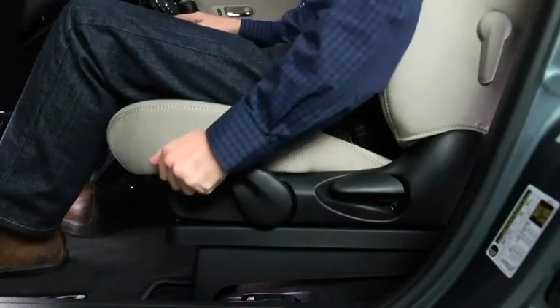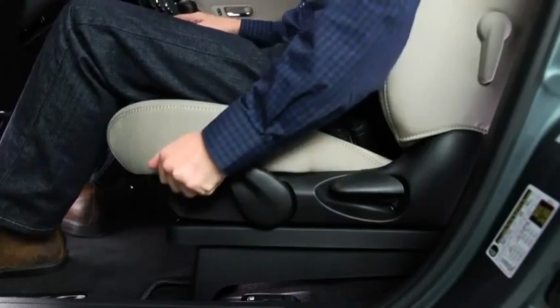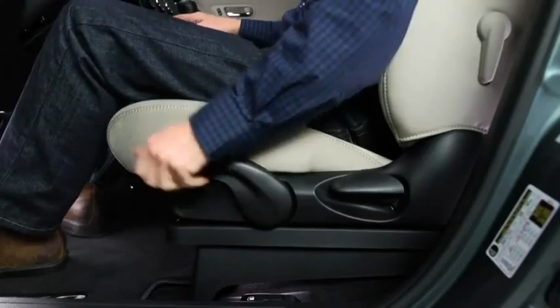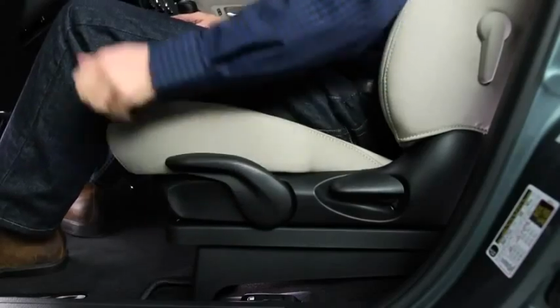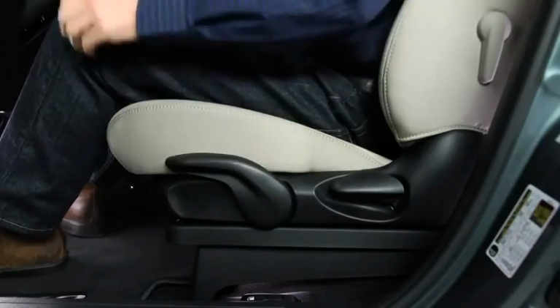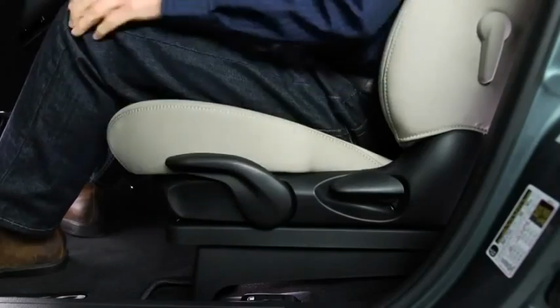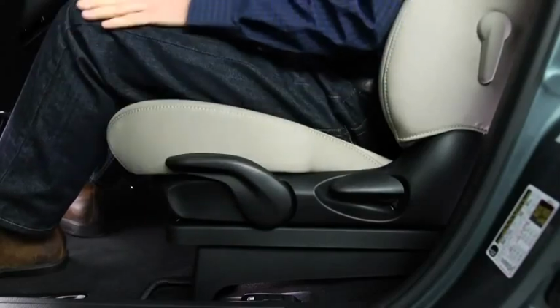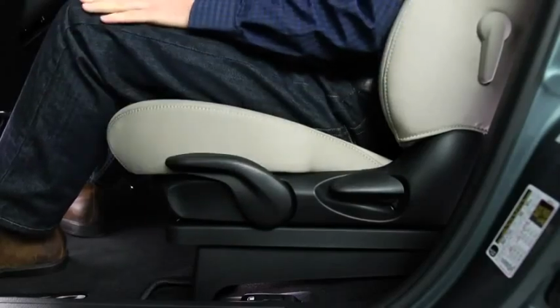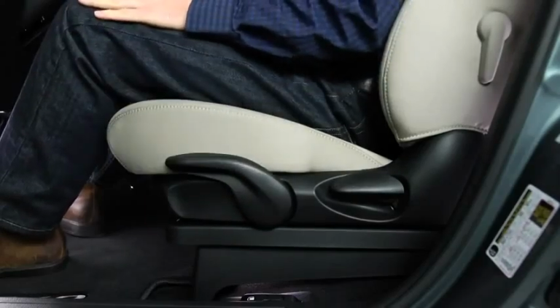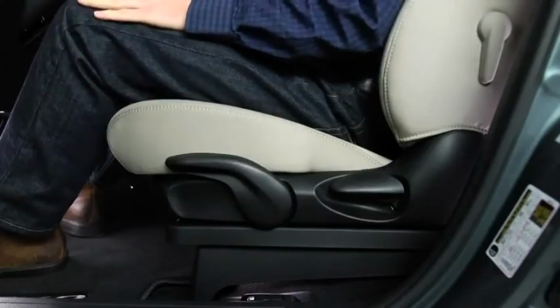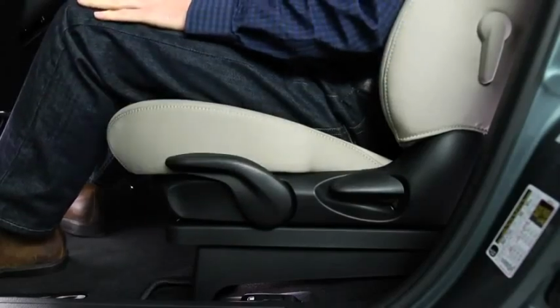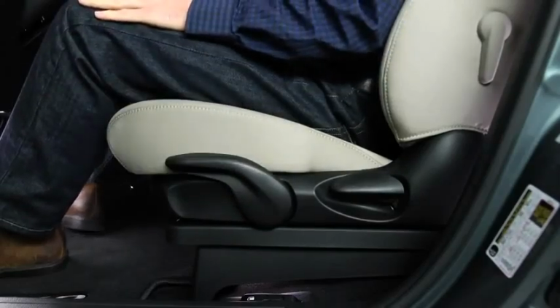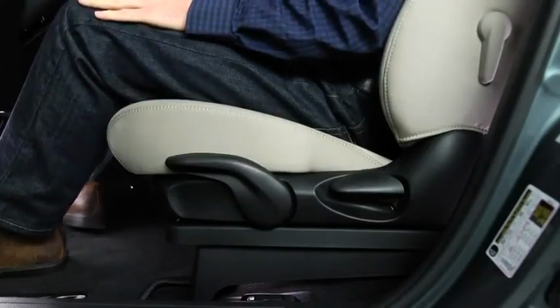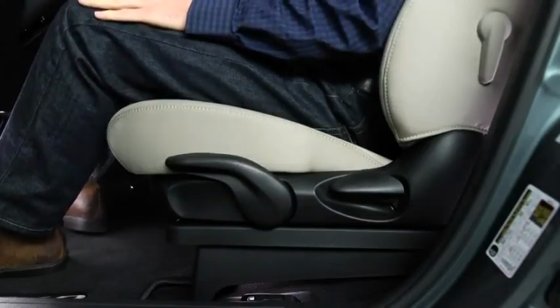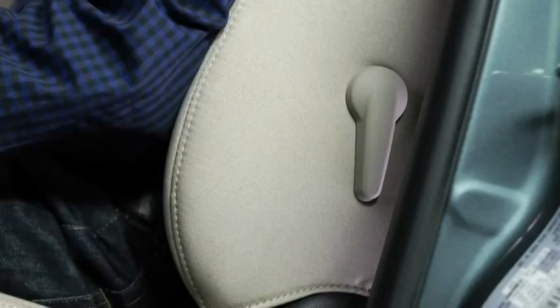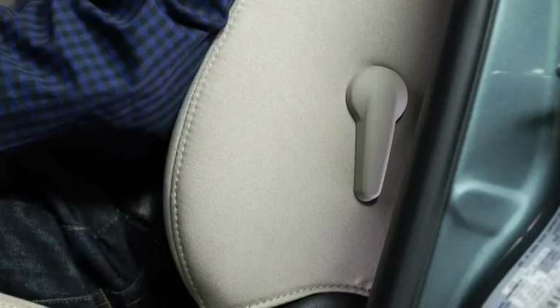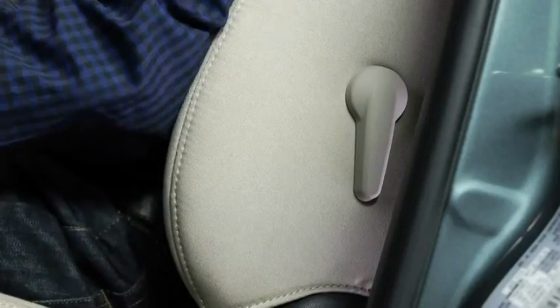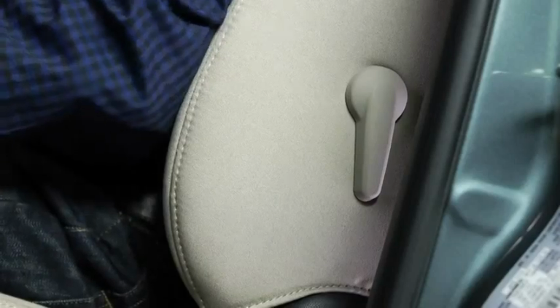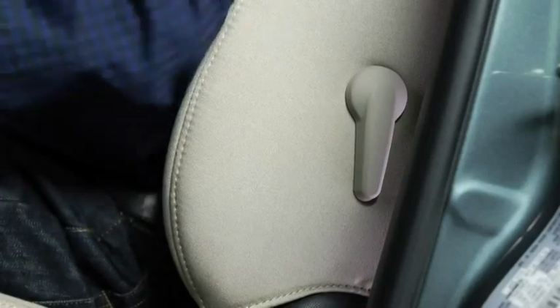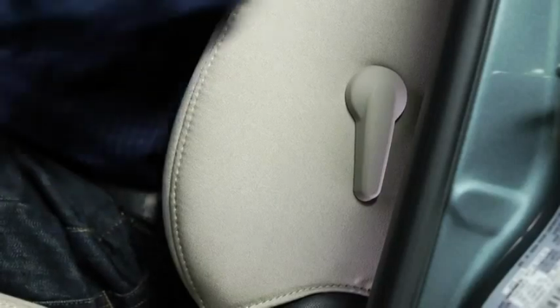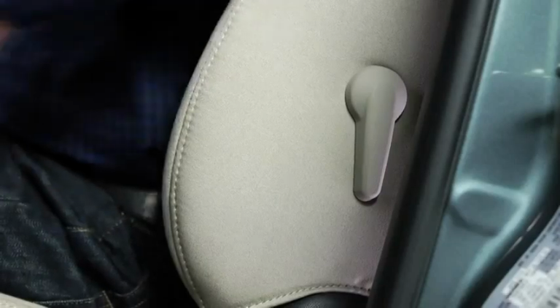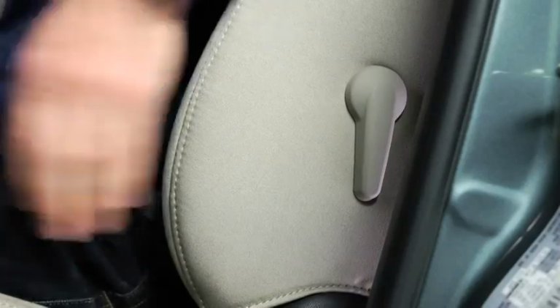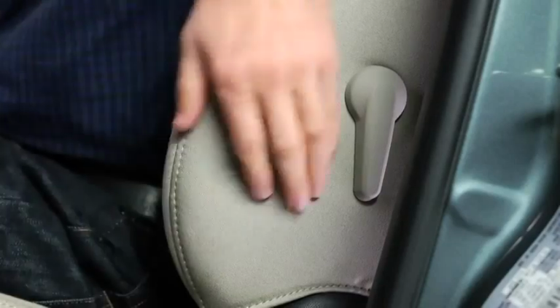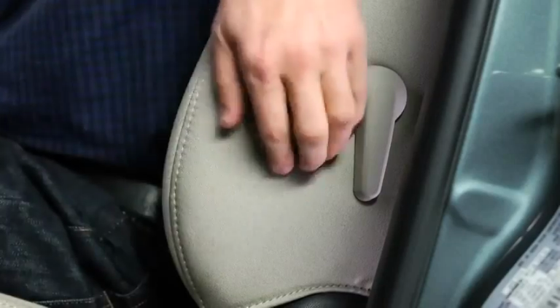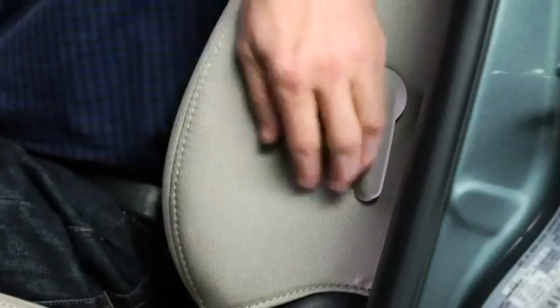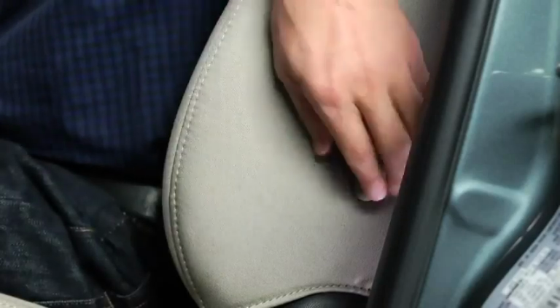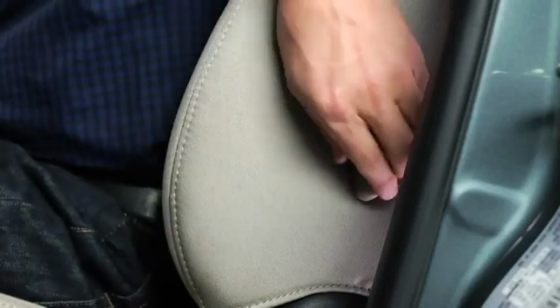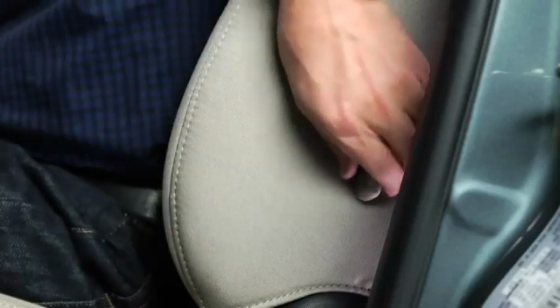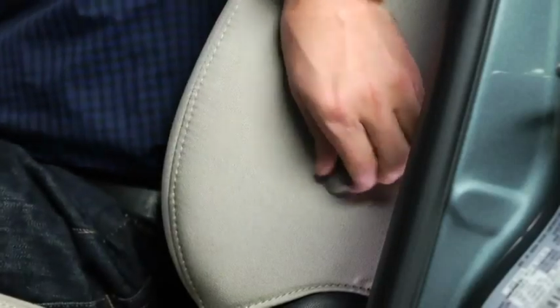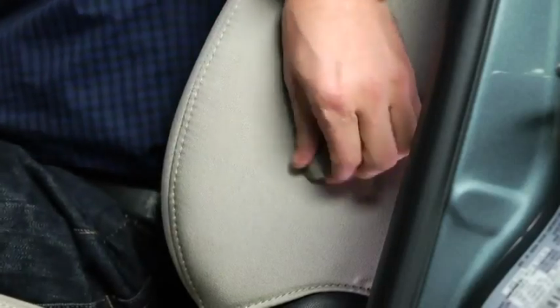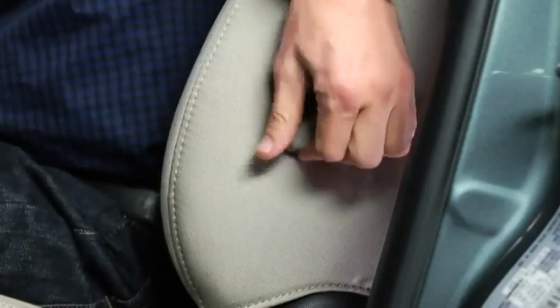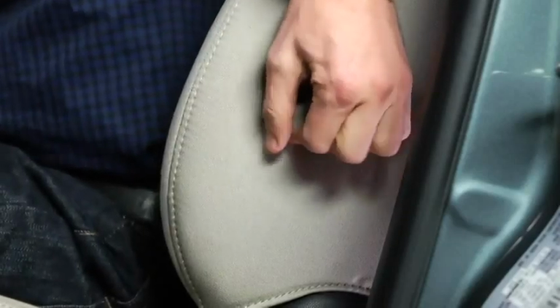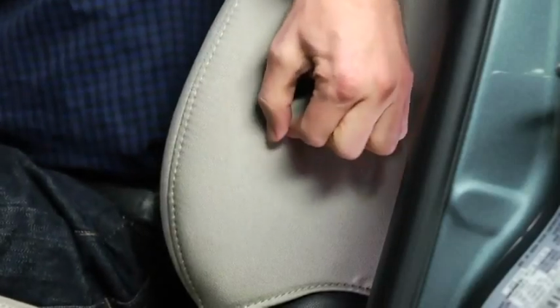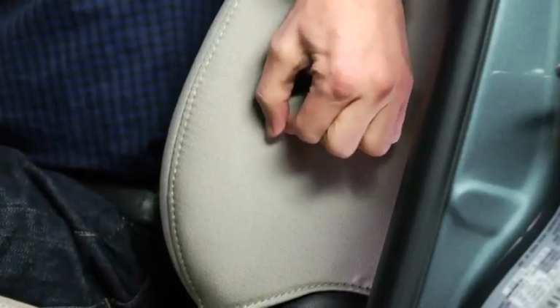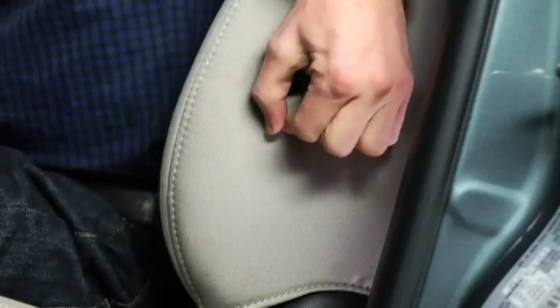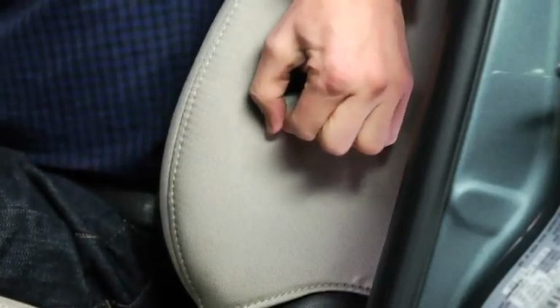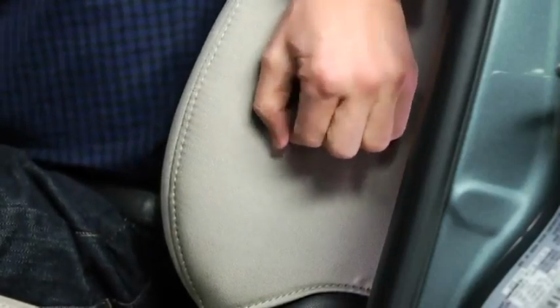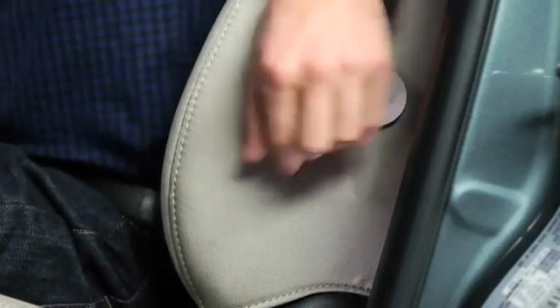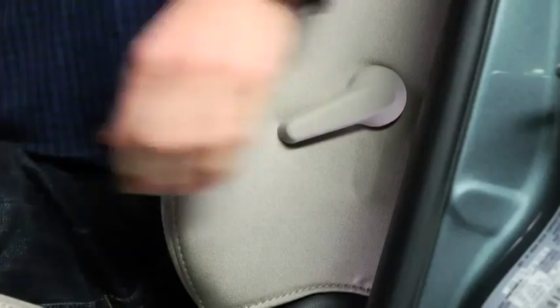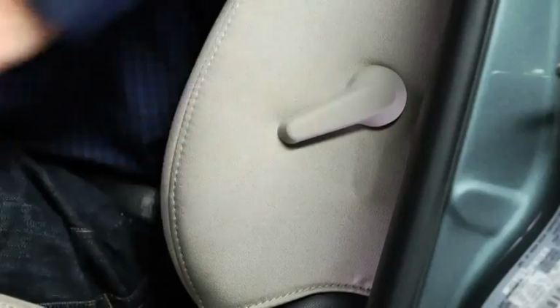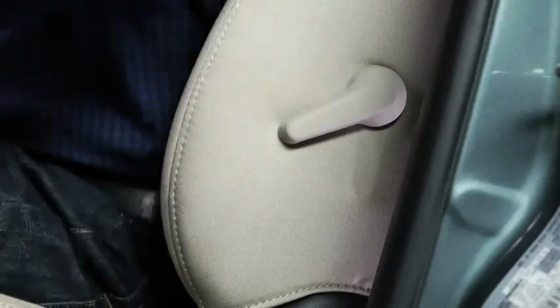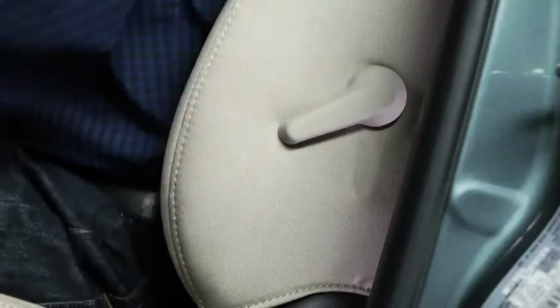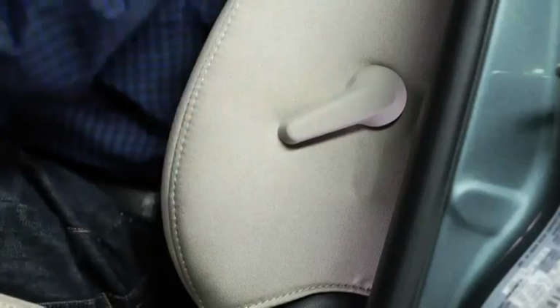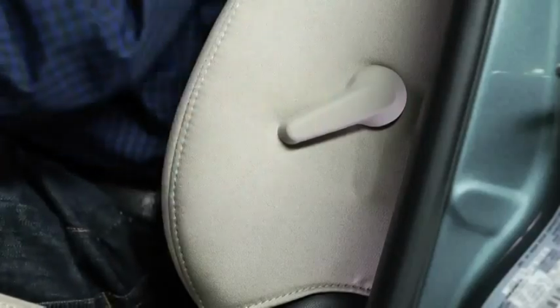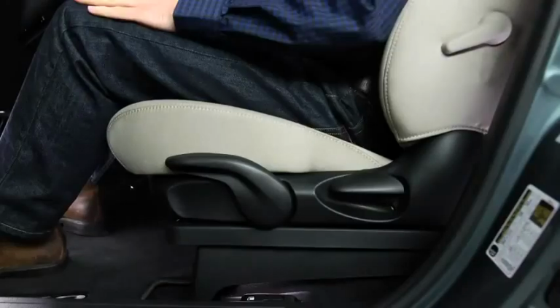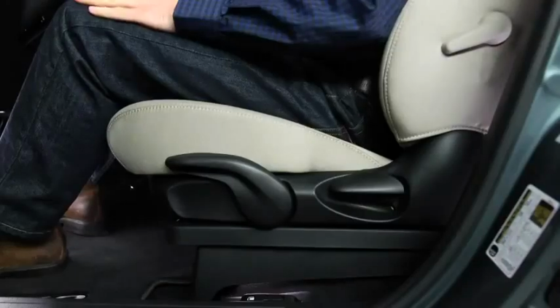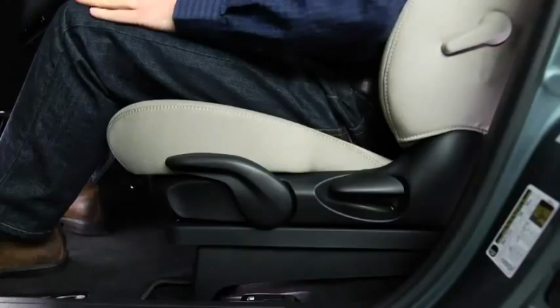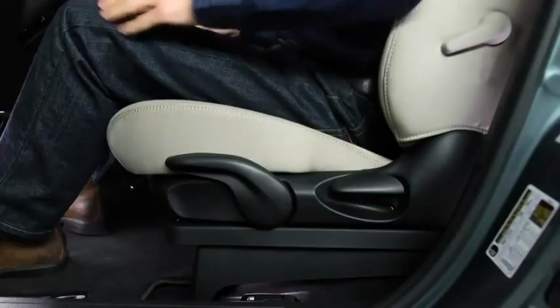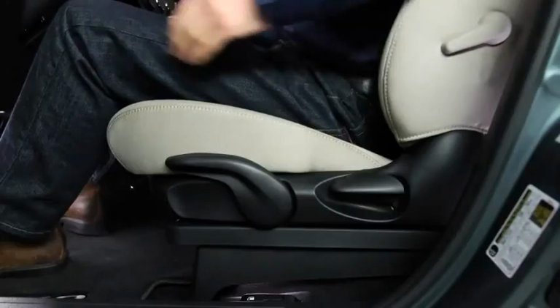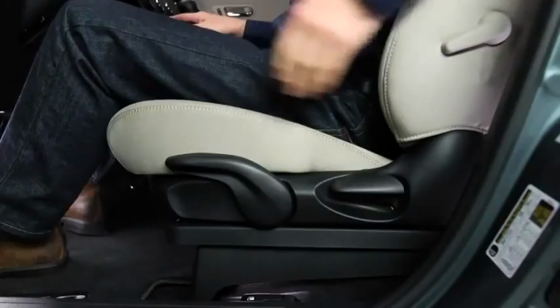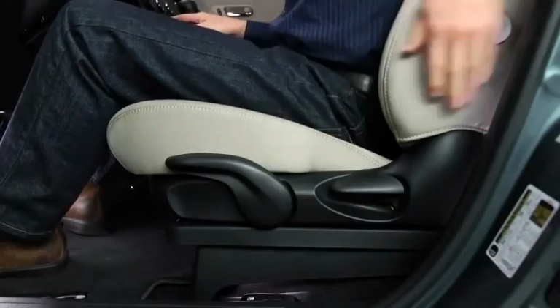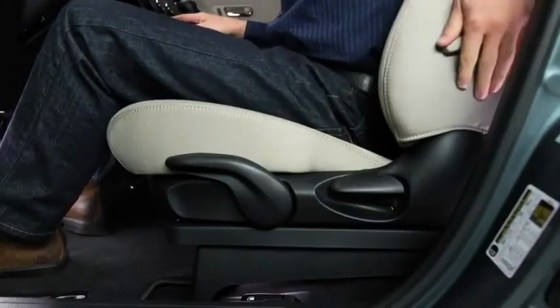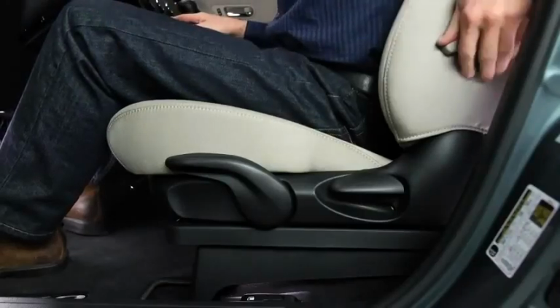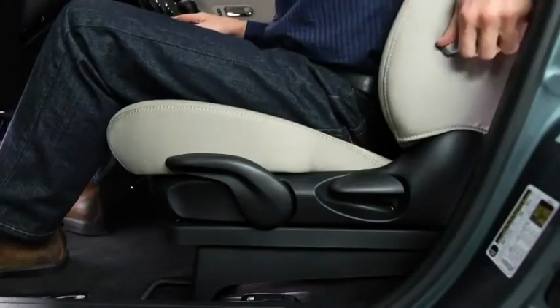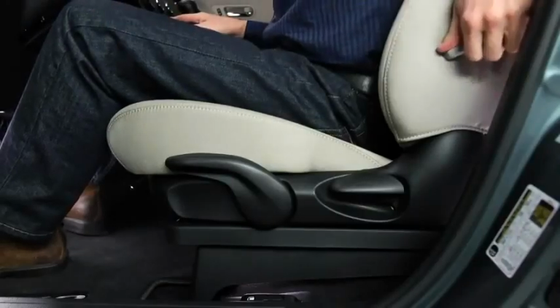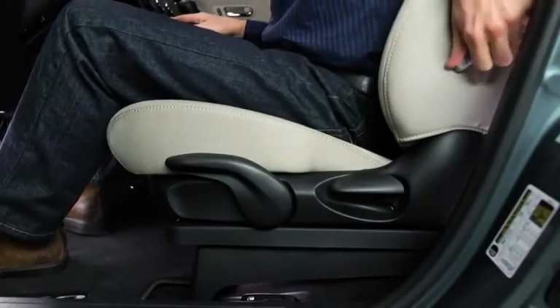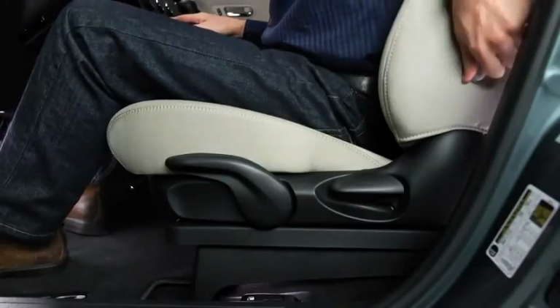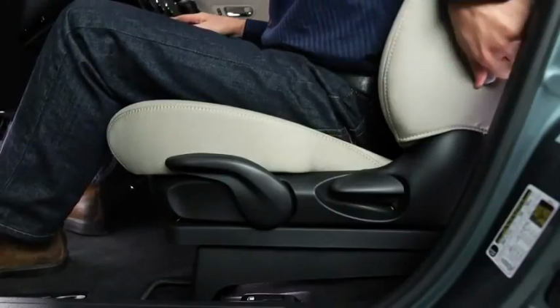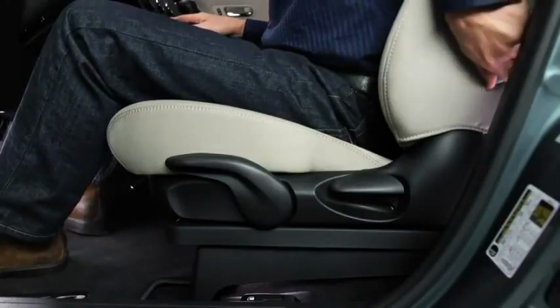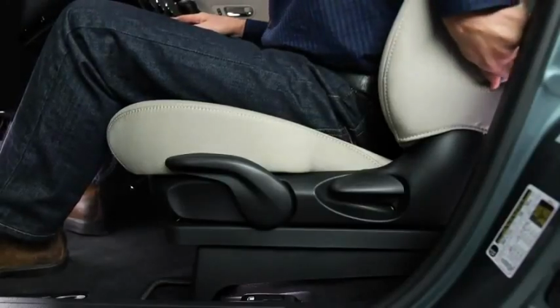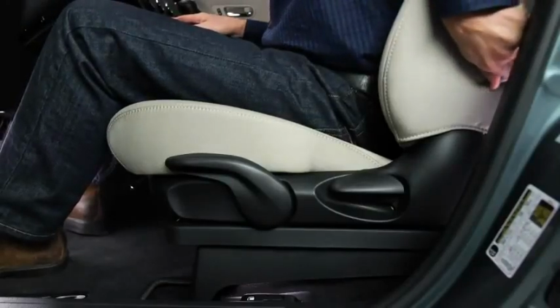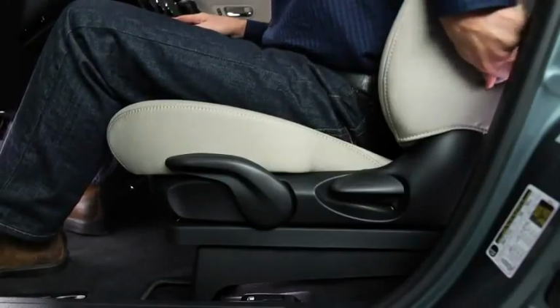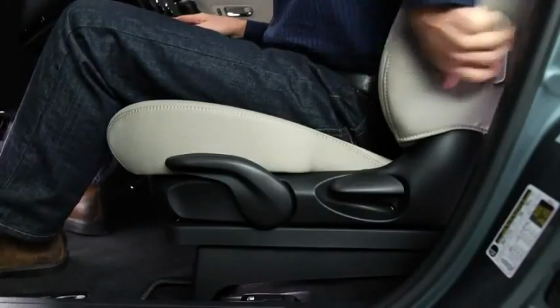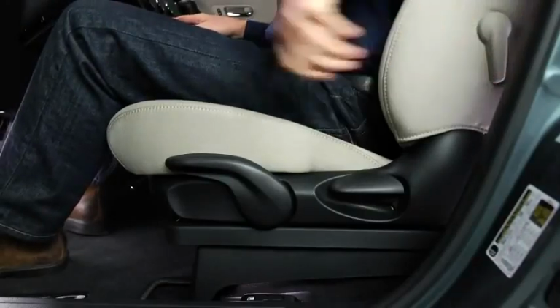To adjust lumbar support, pull the lever forward to increase seat firmness, or push the lever backward to decrease firmness.